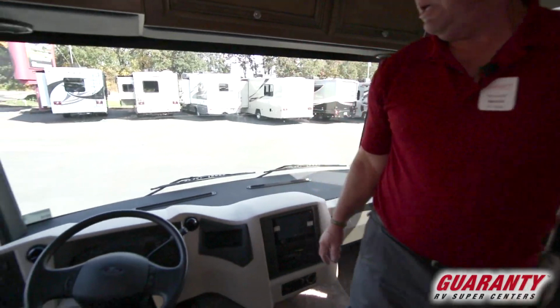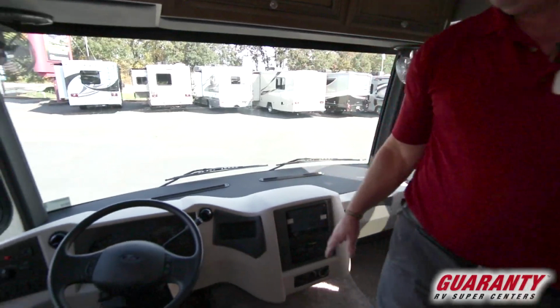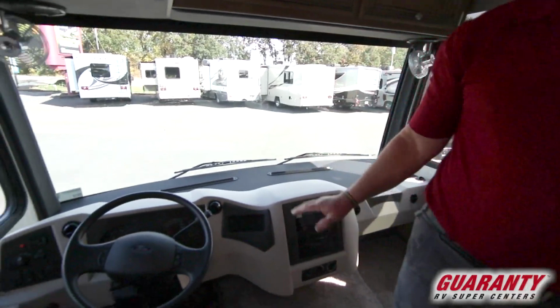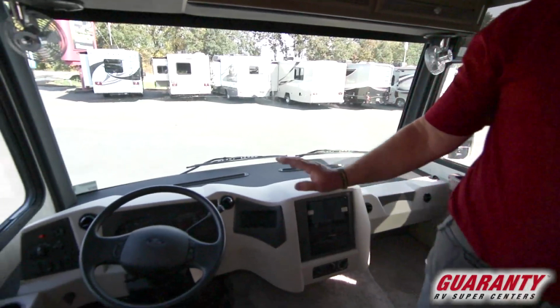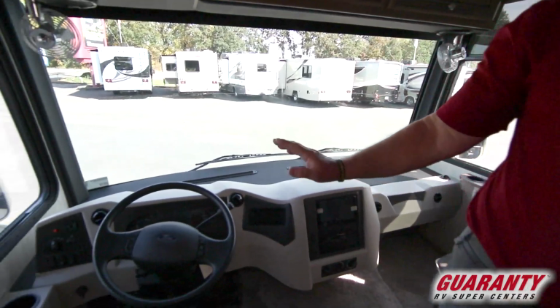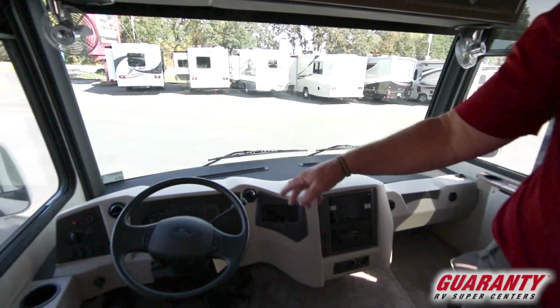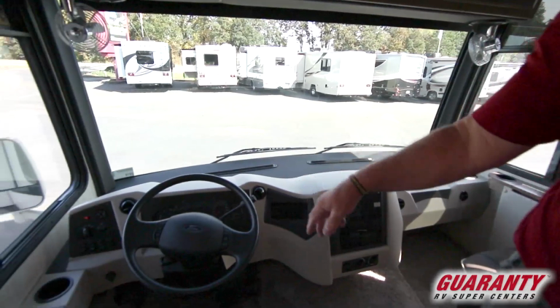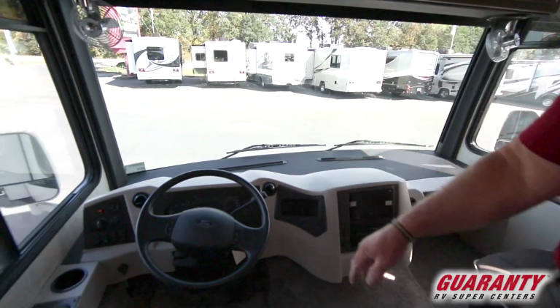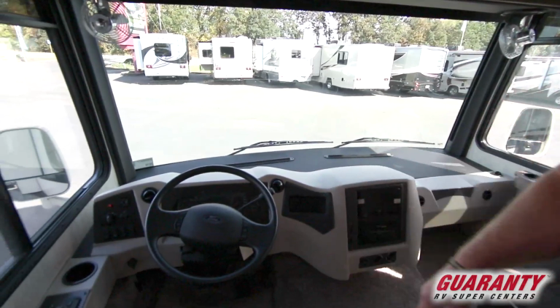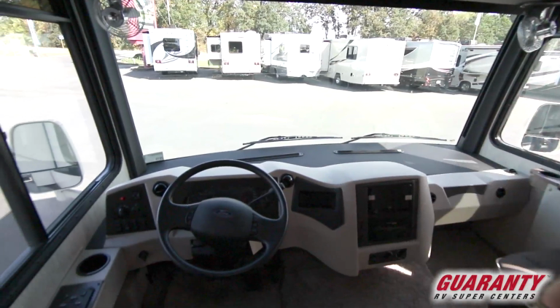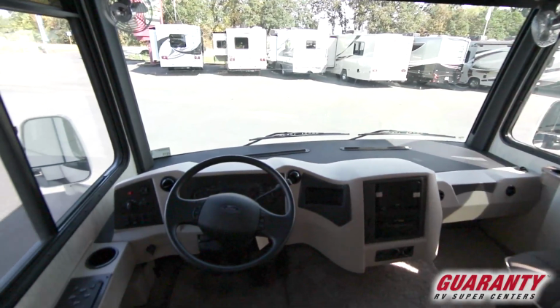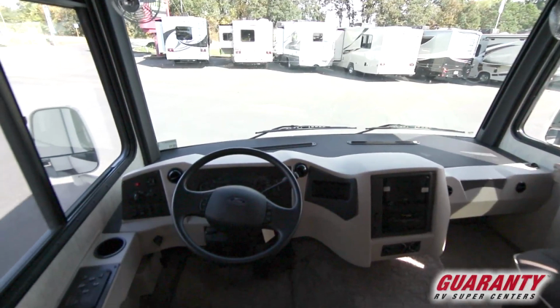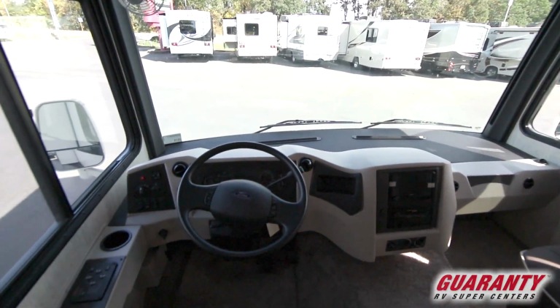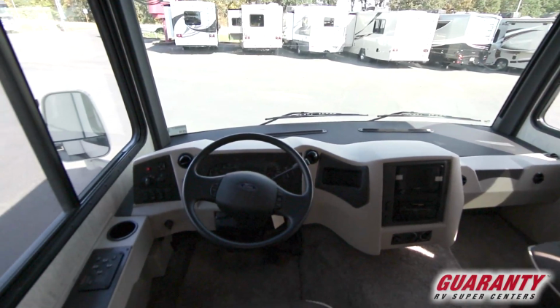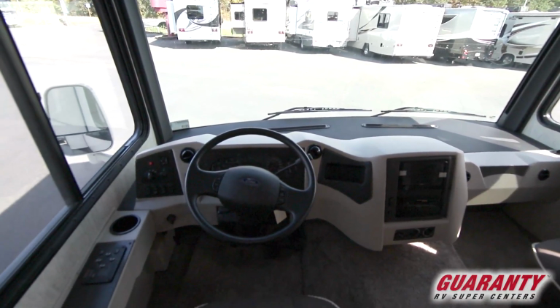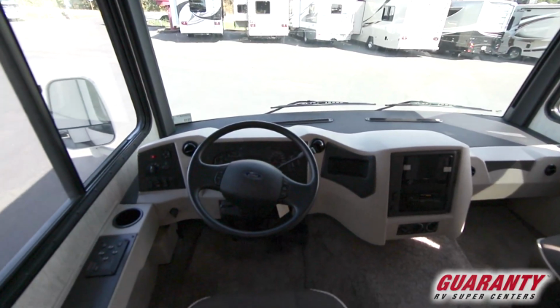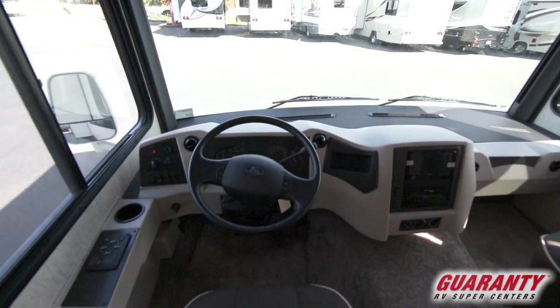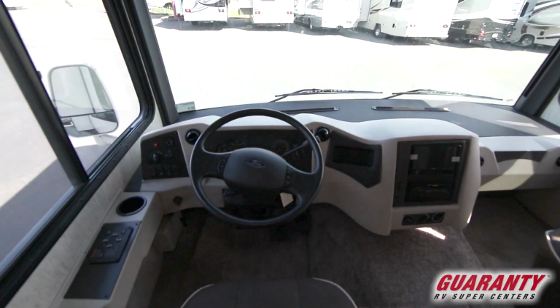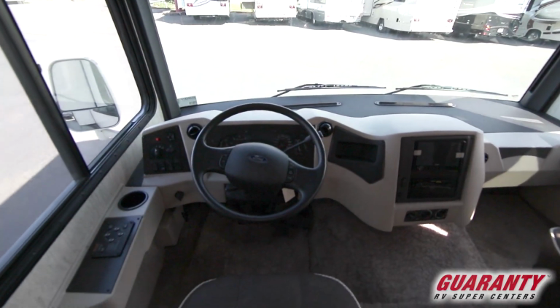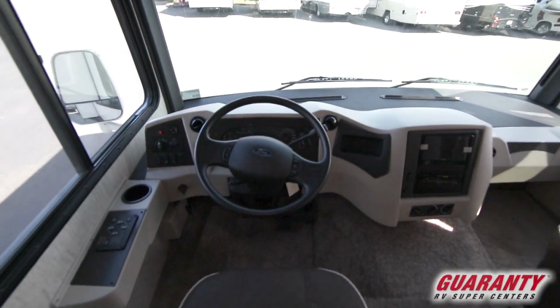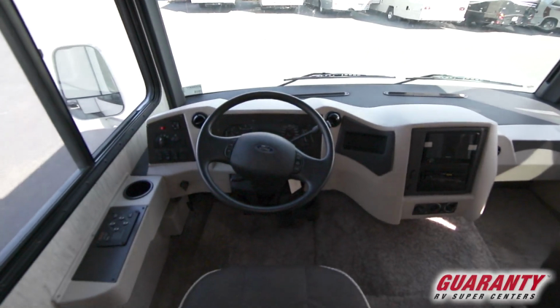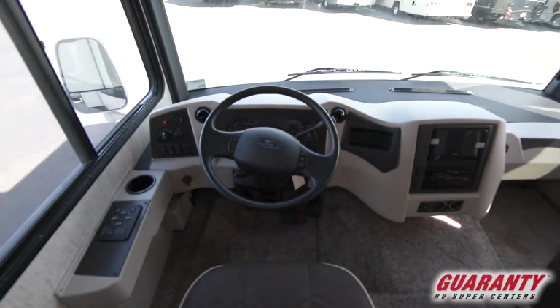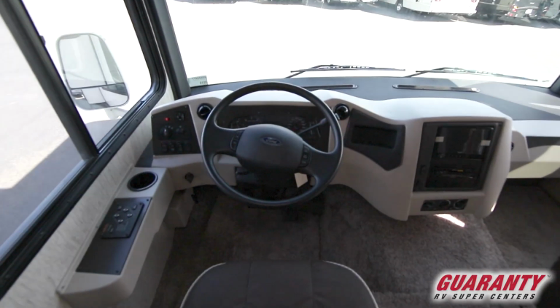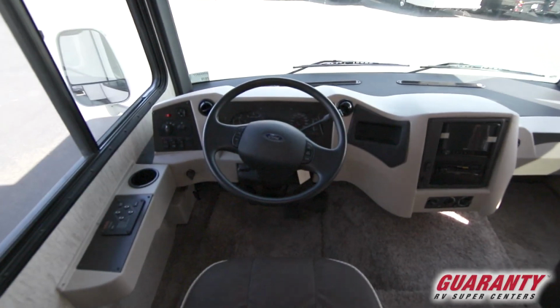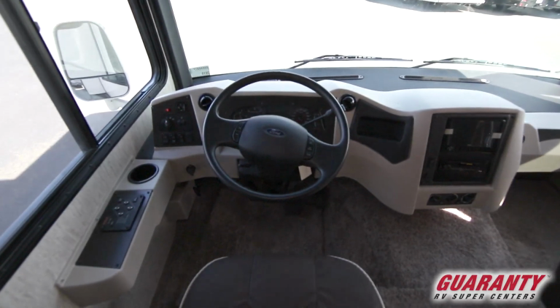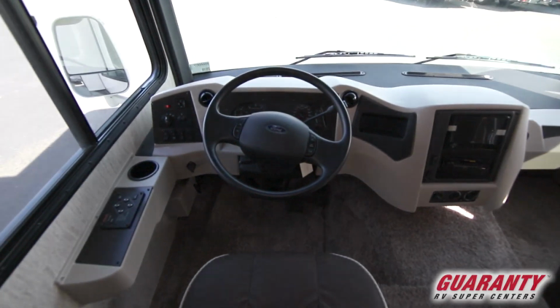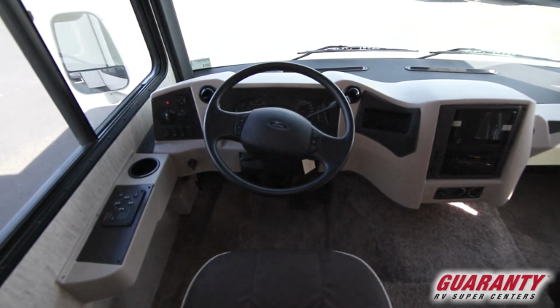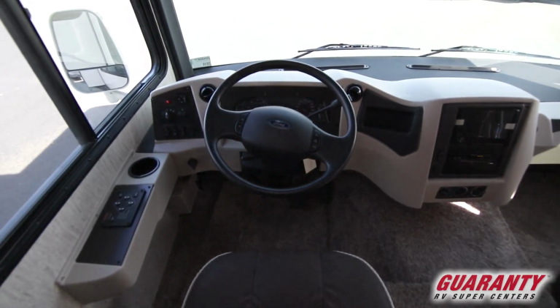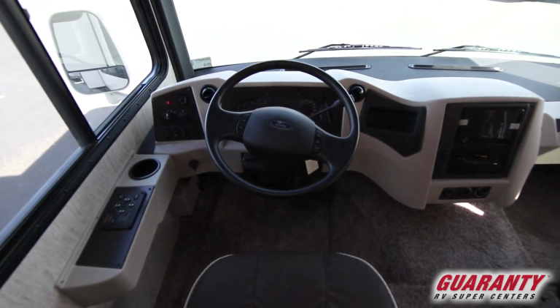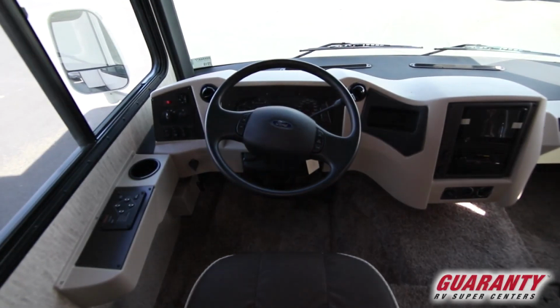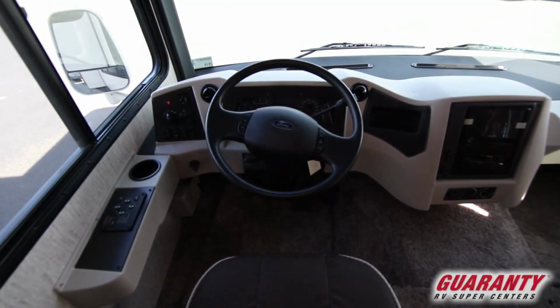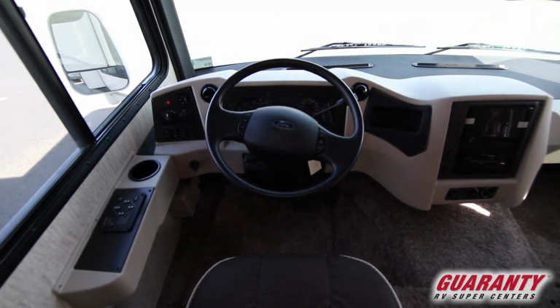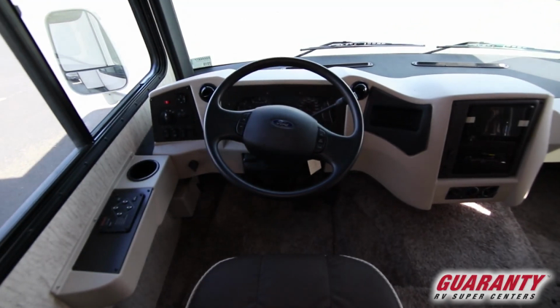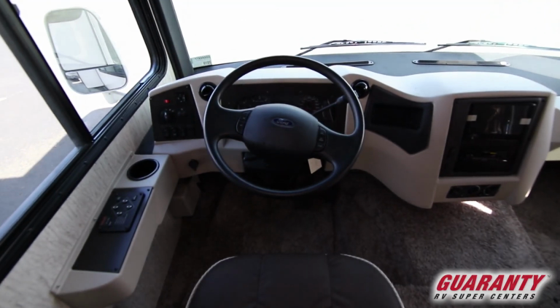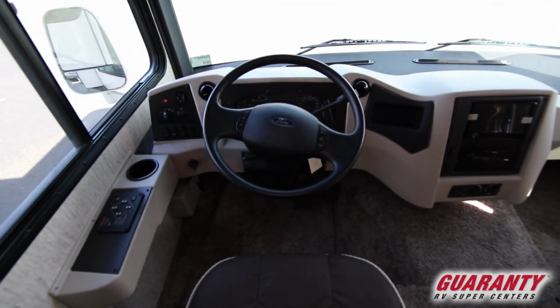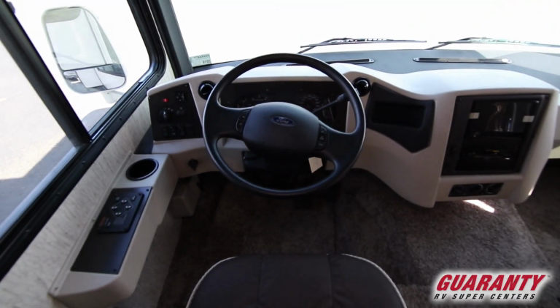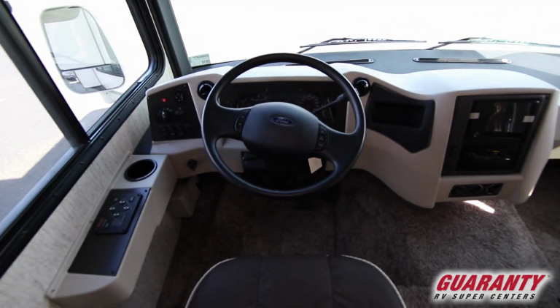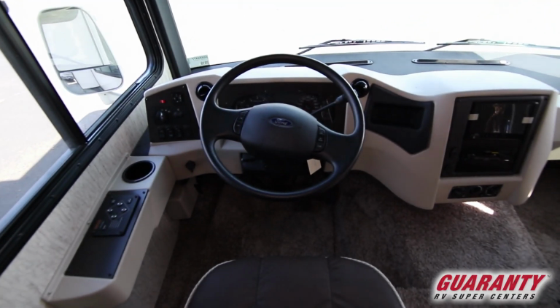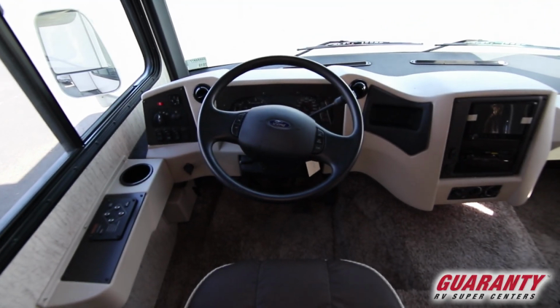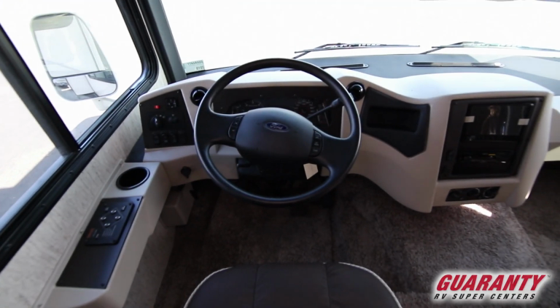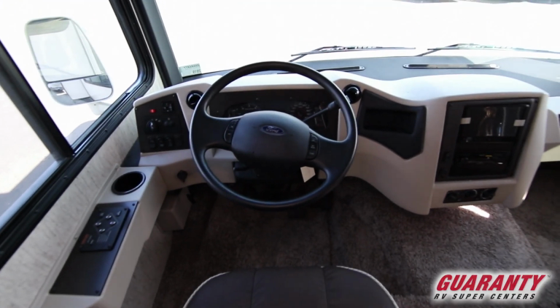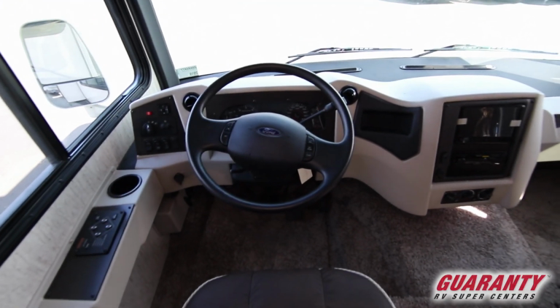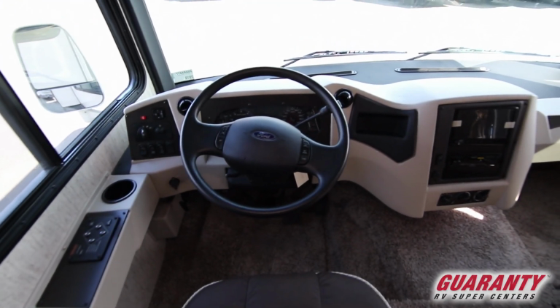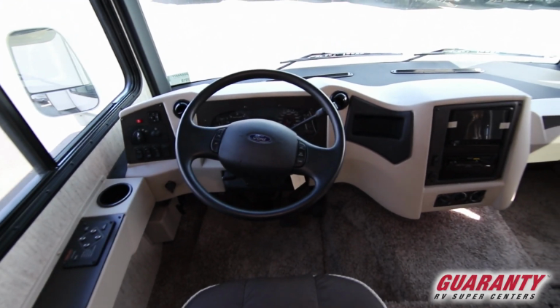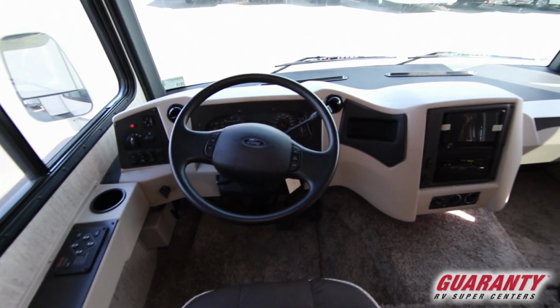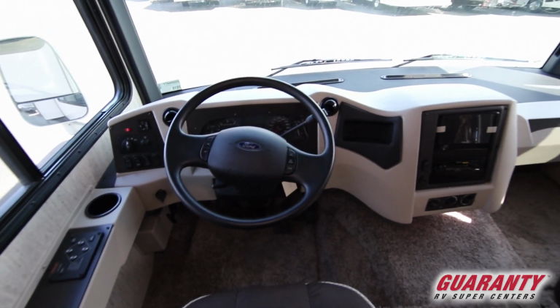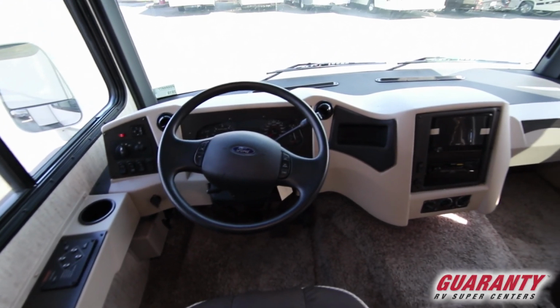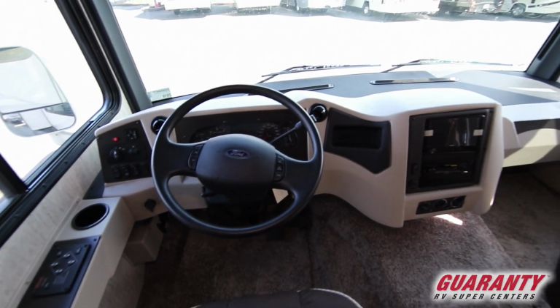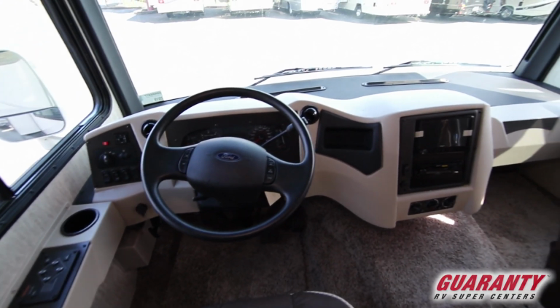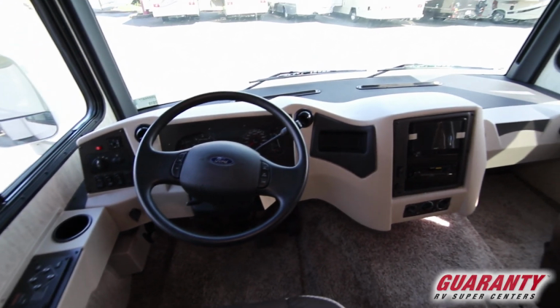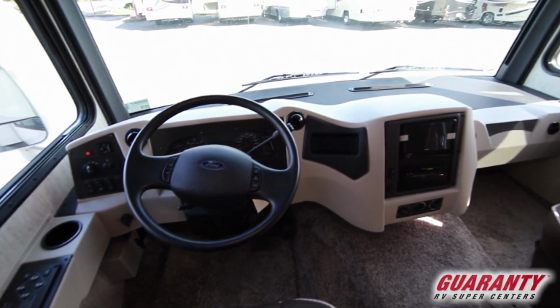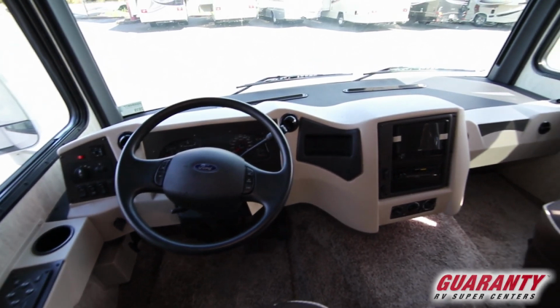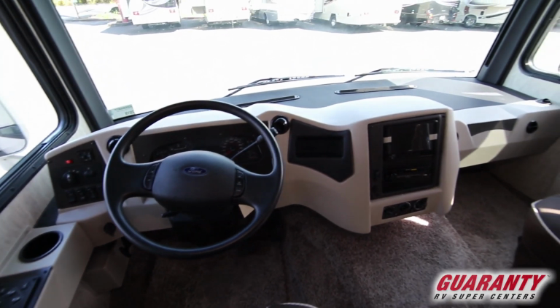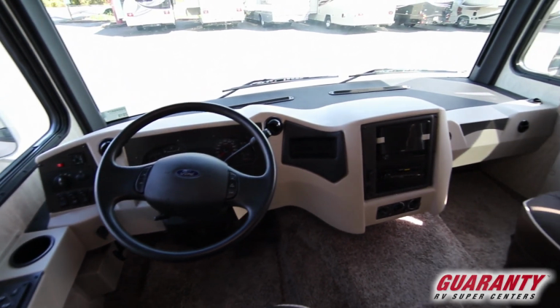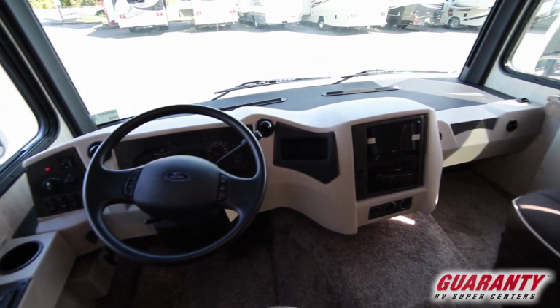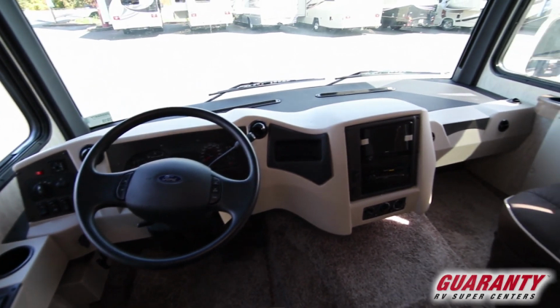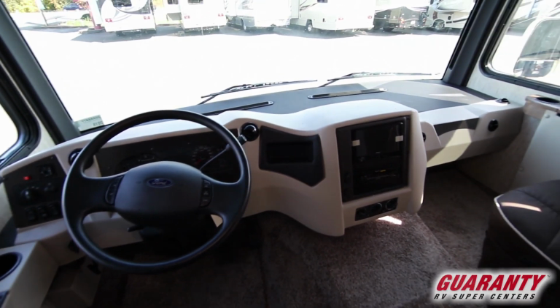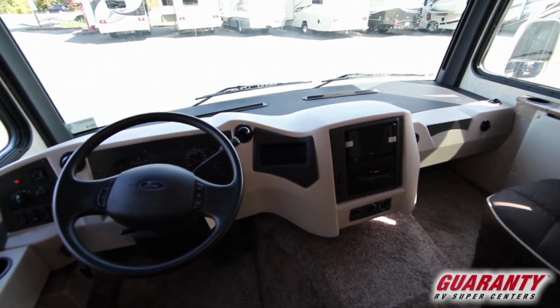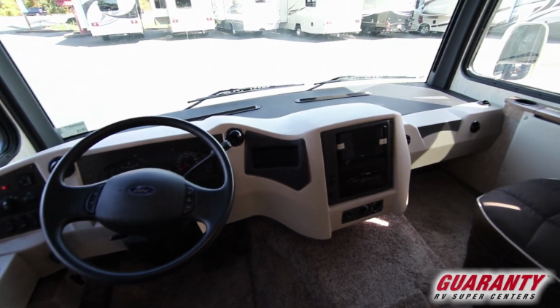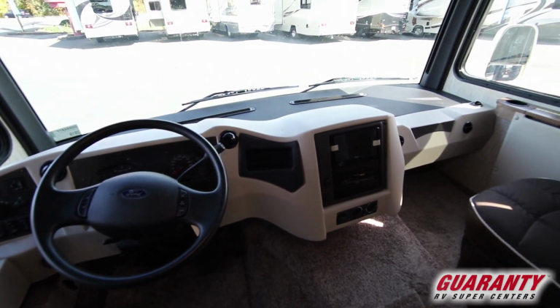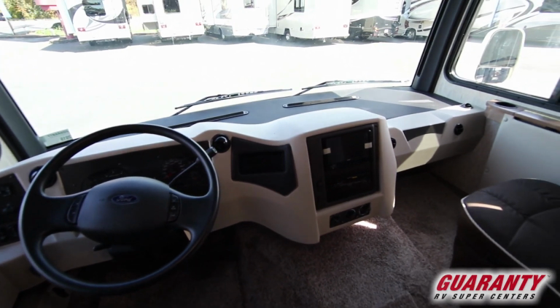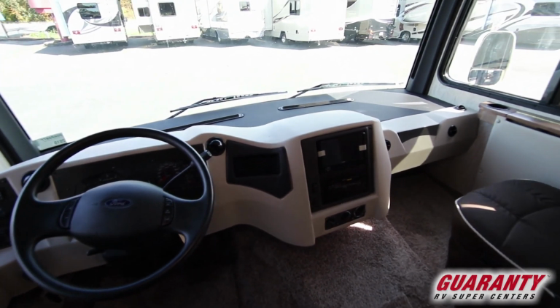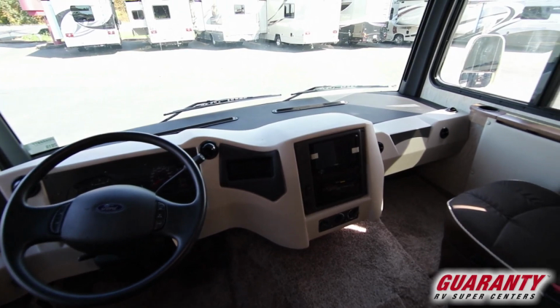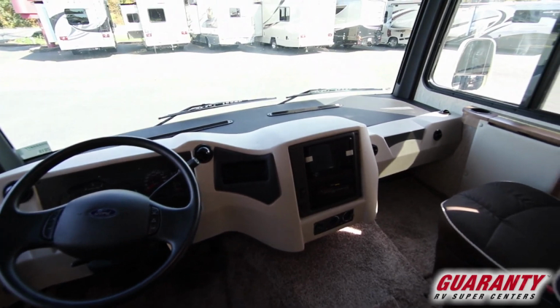Cruise control, electric mirrors, heated mirrors, backup camera.